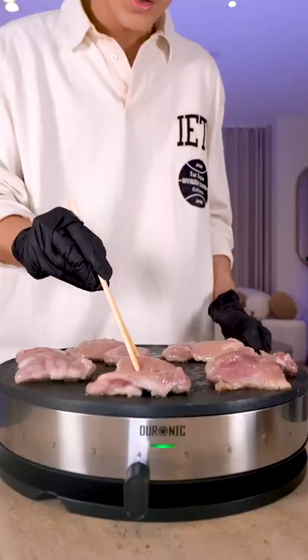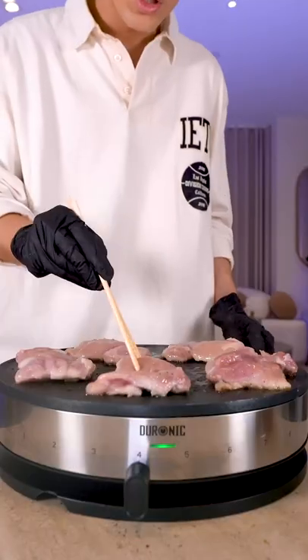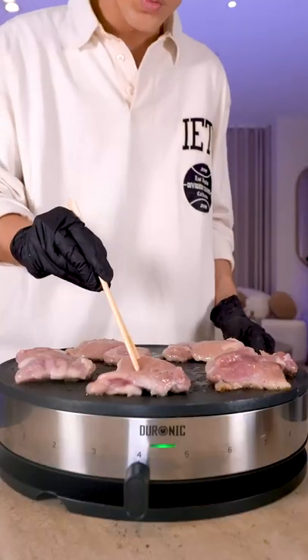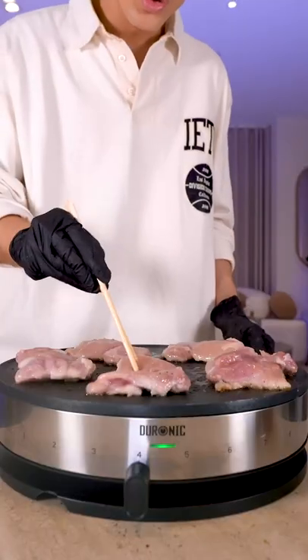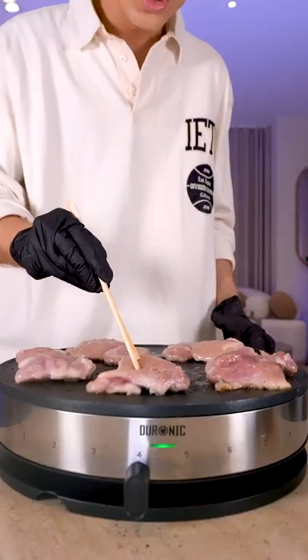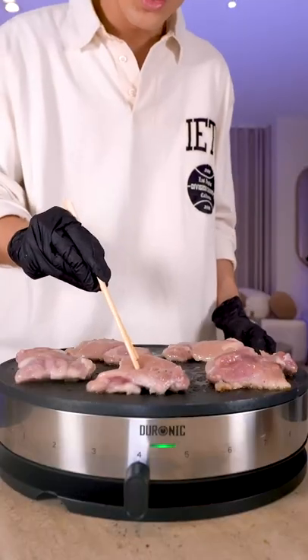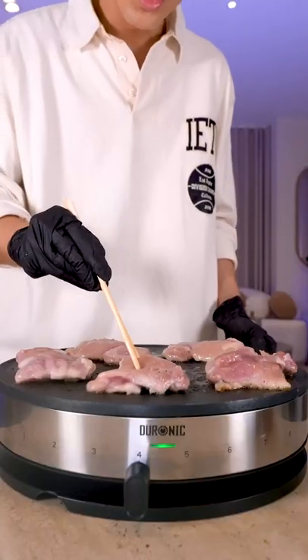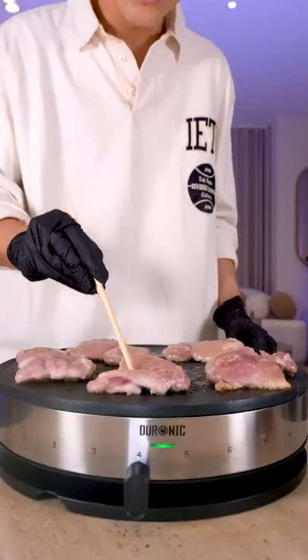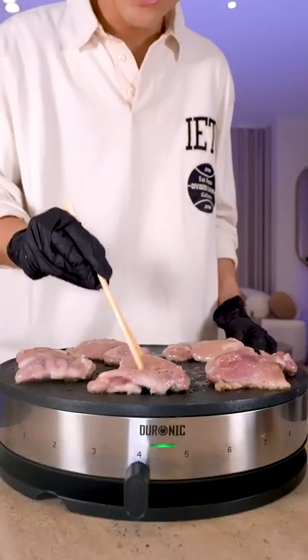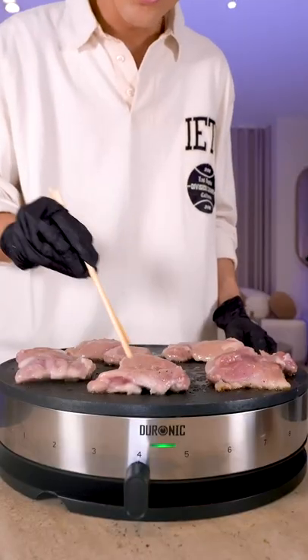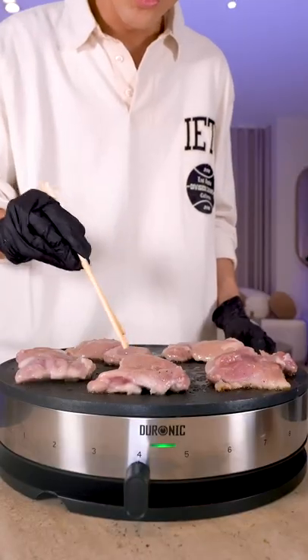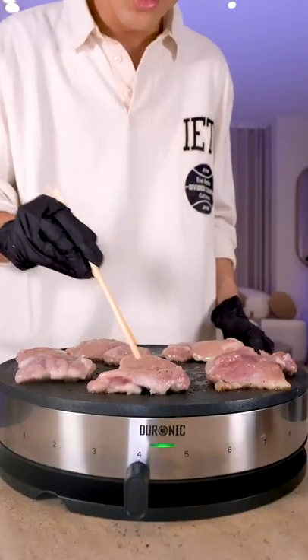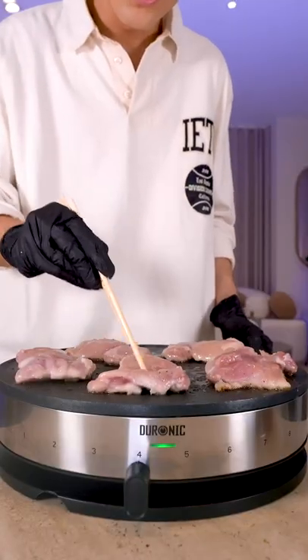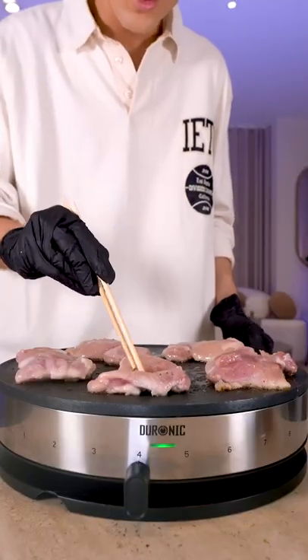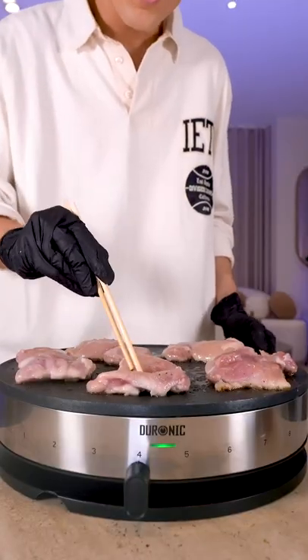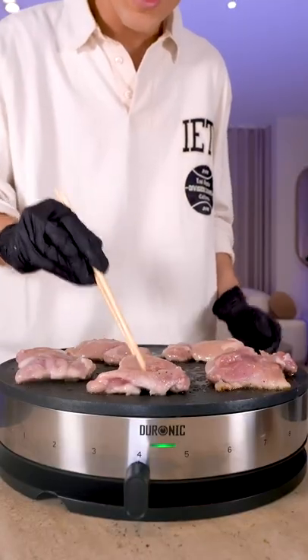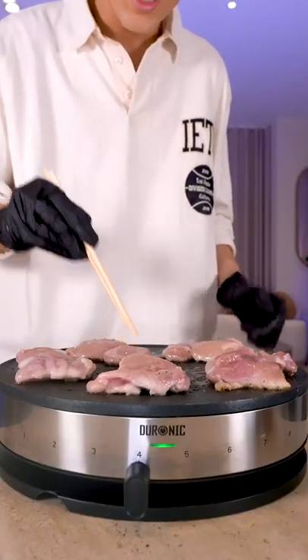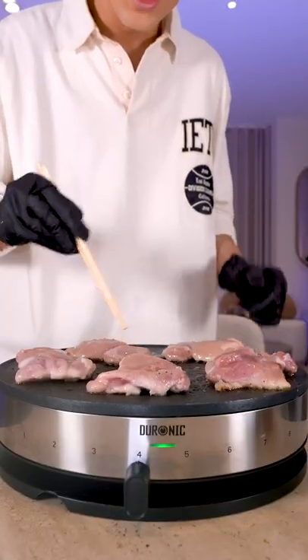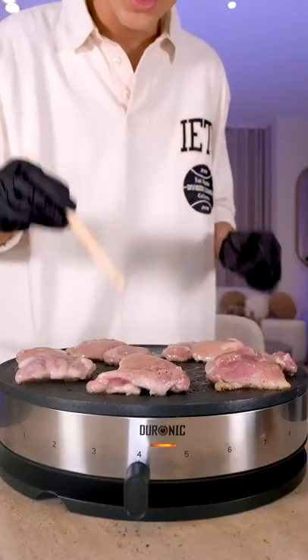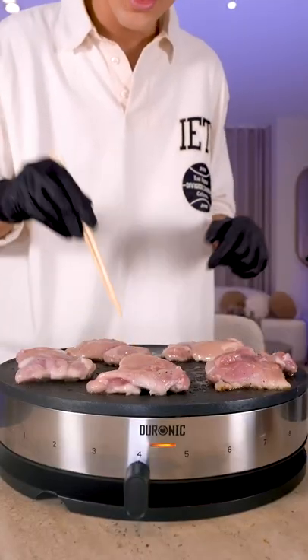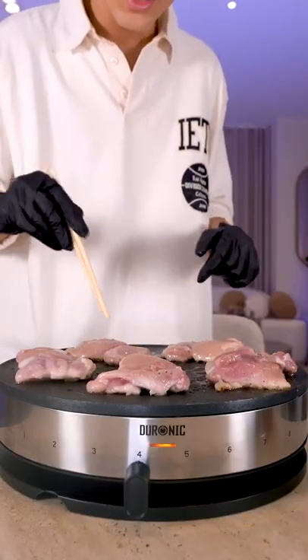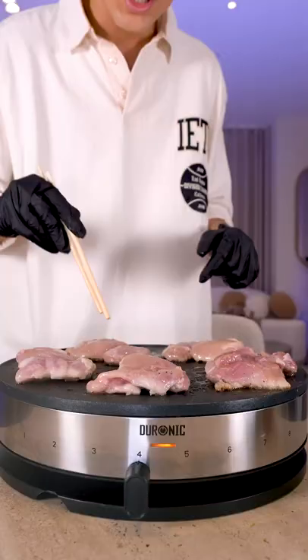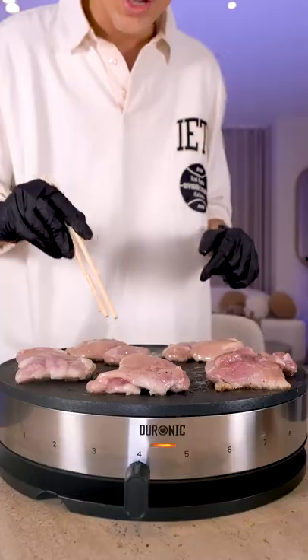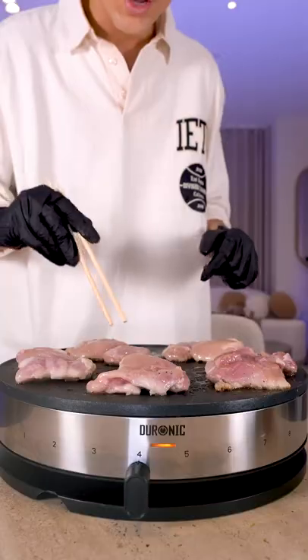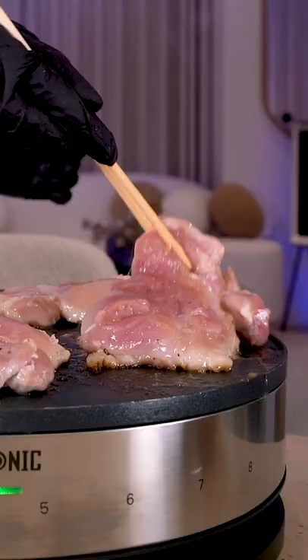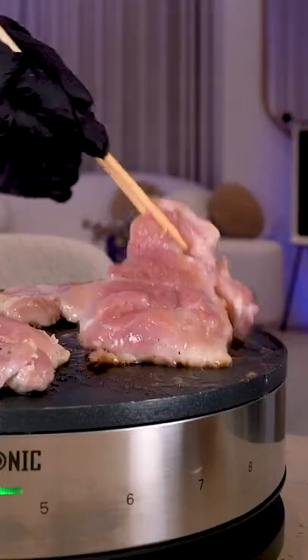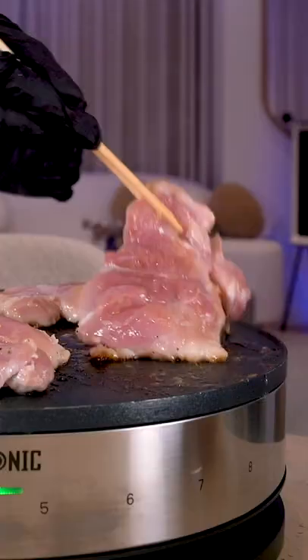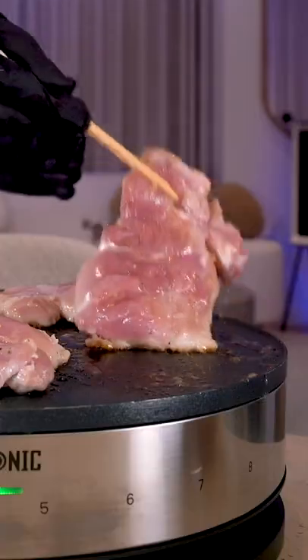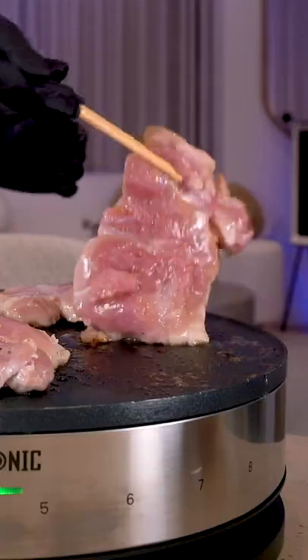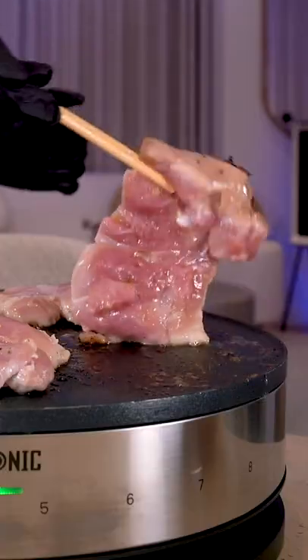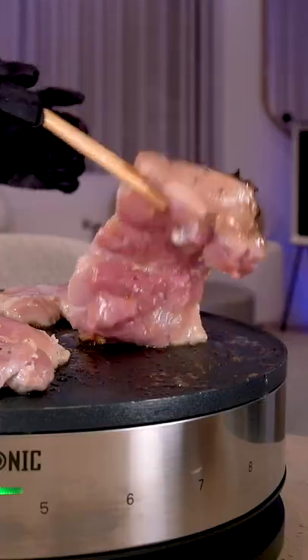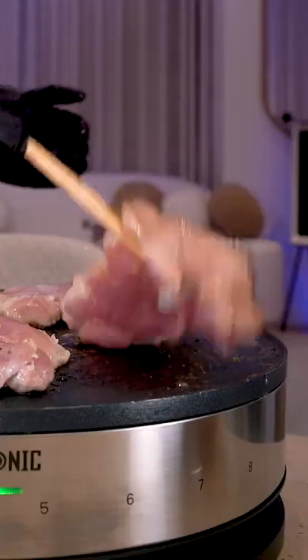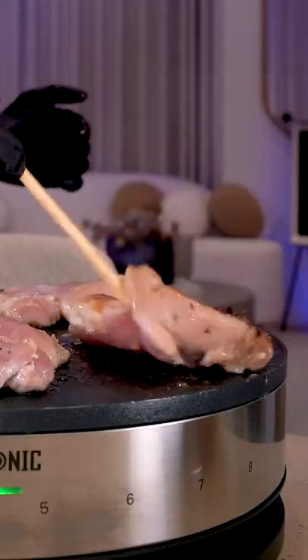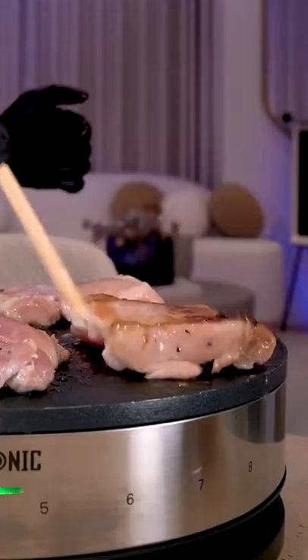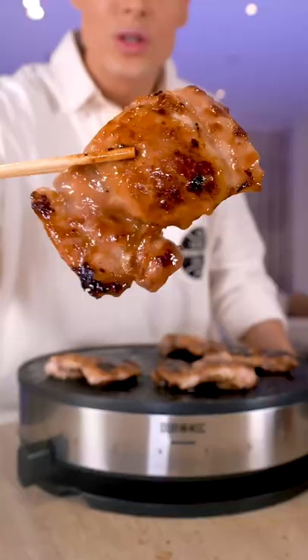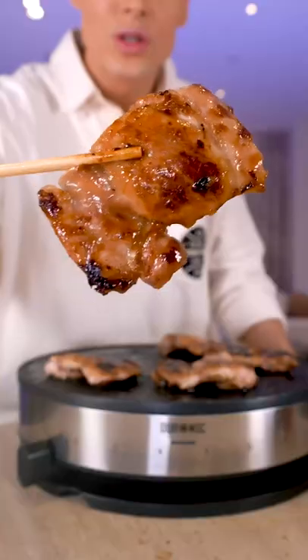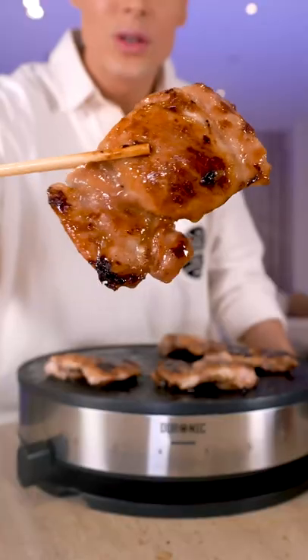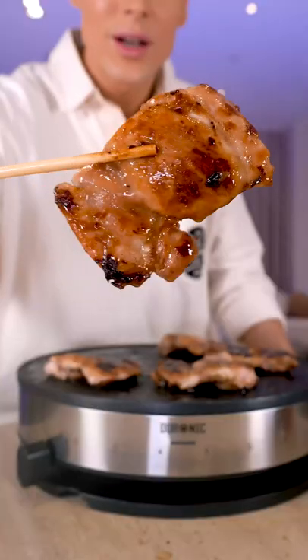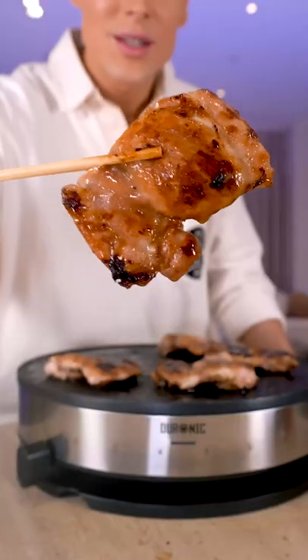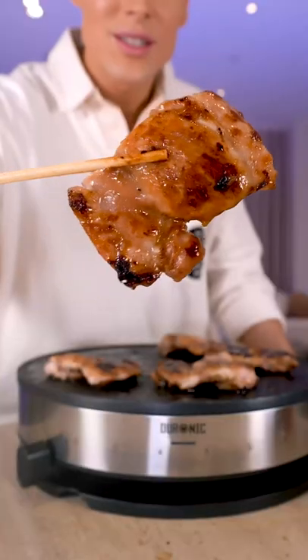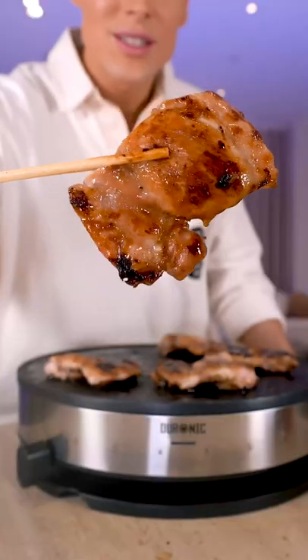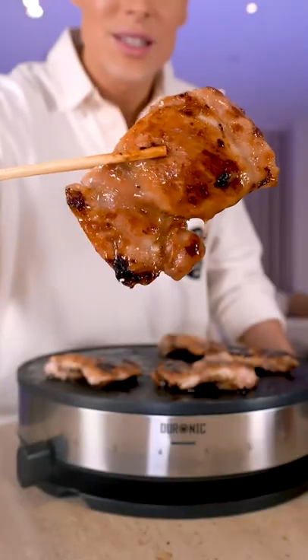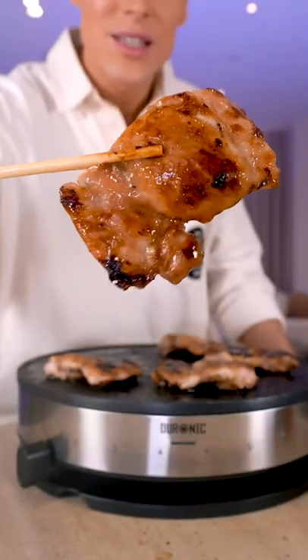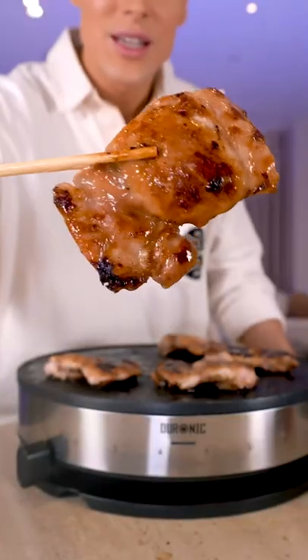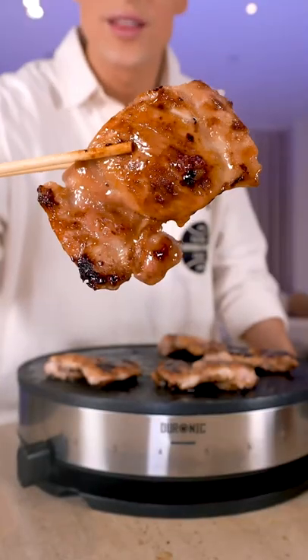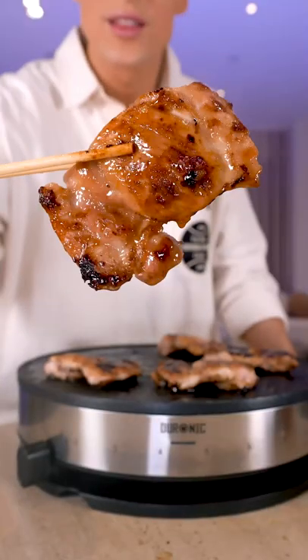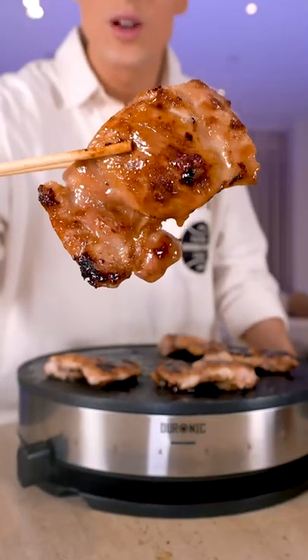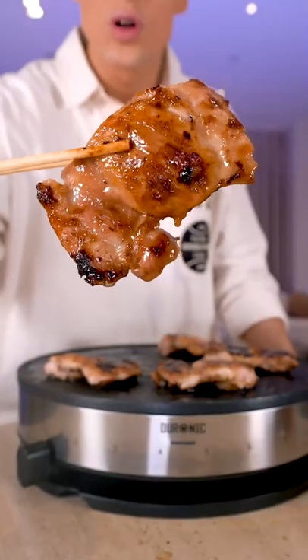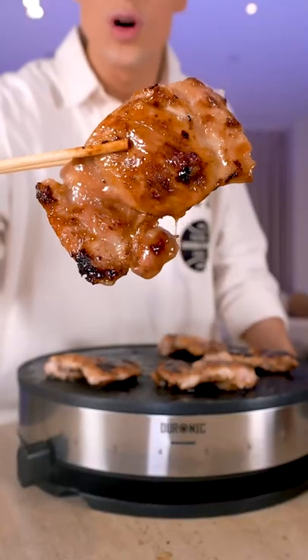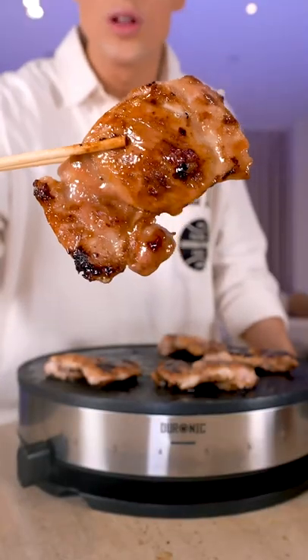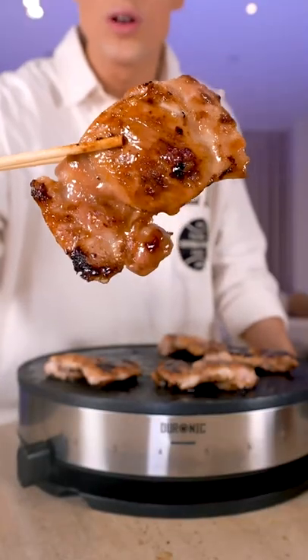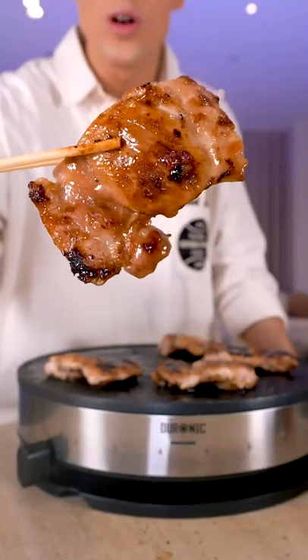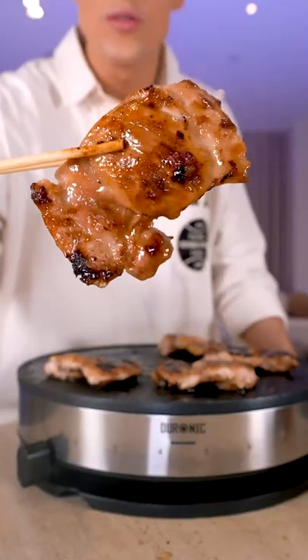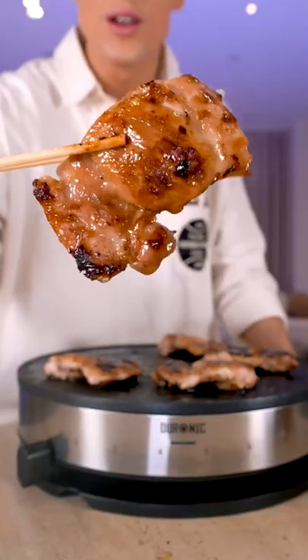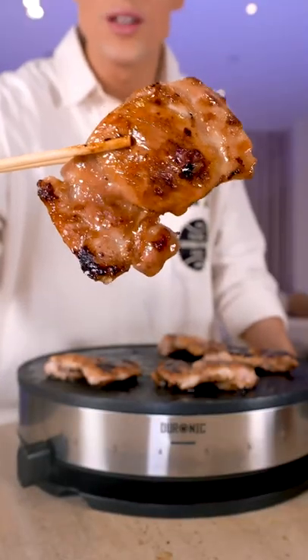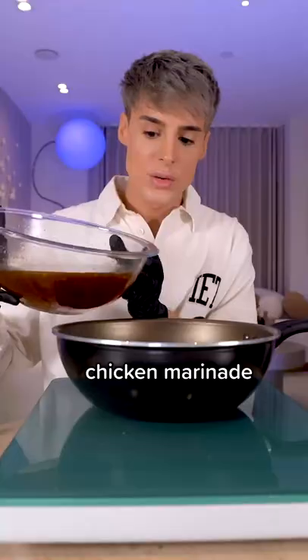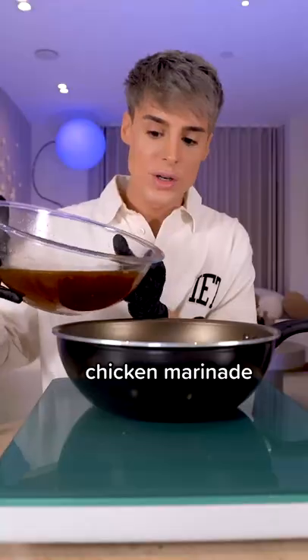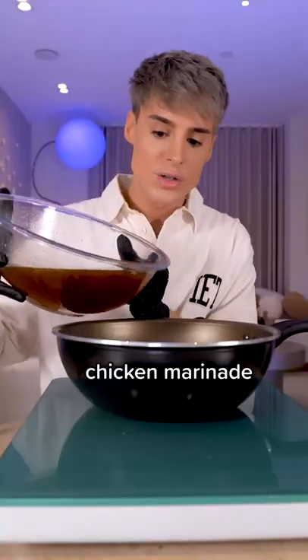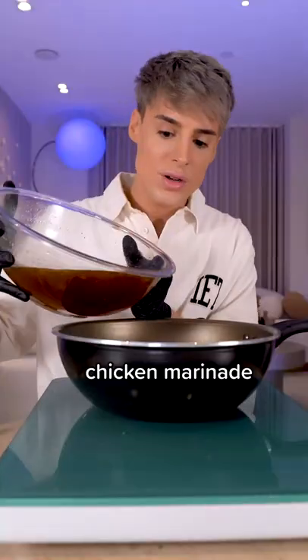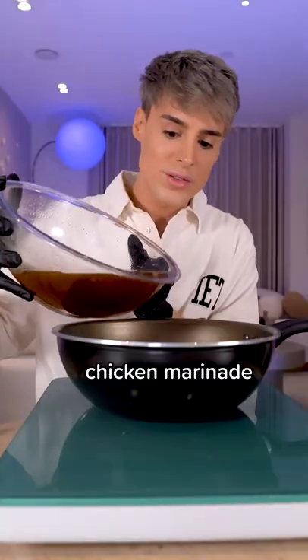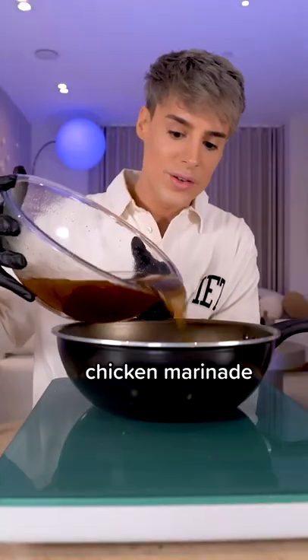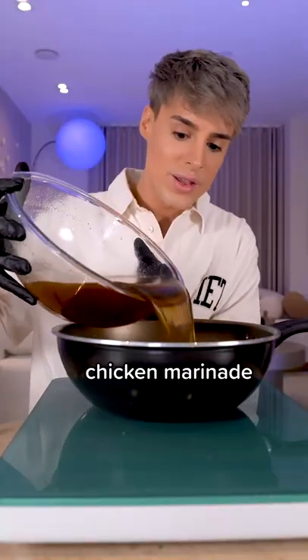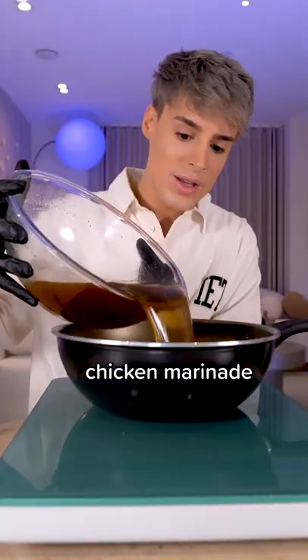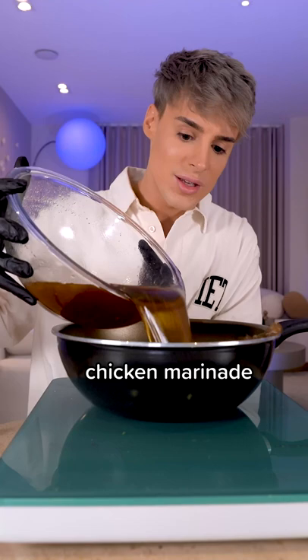It's supposed to cook for four to five minutes on each side. Do you guys see the color of it? Now we're going to transfer this.